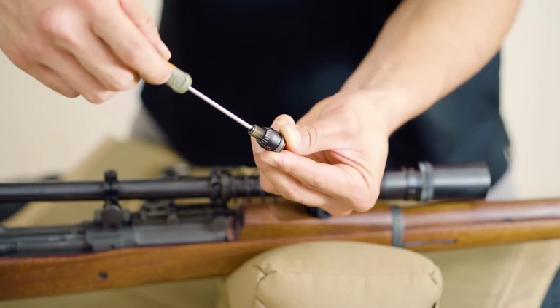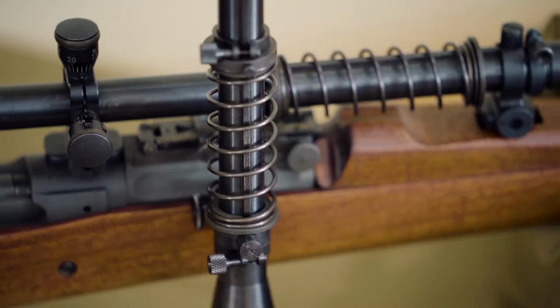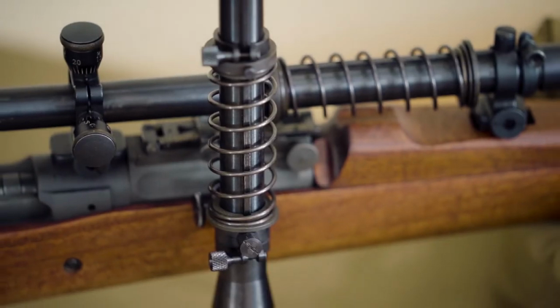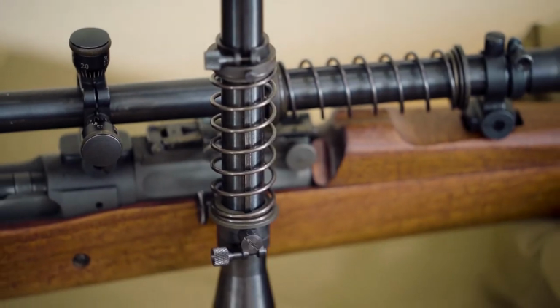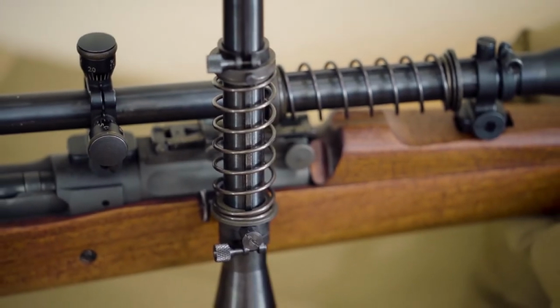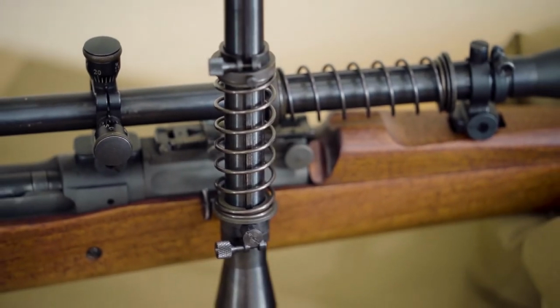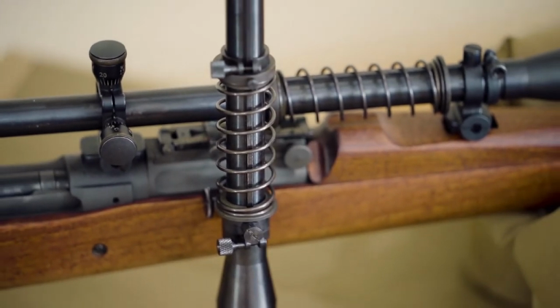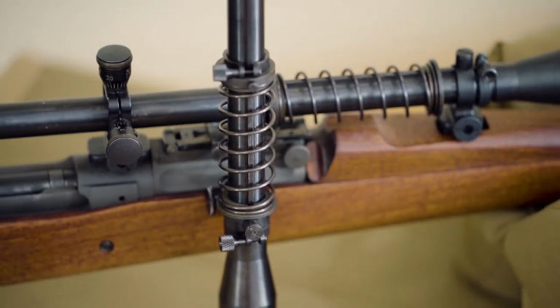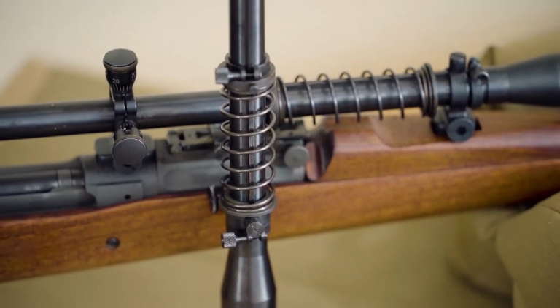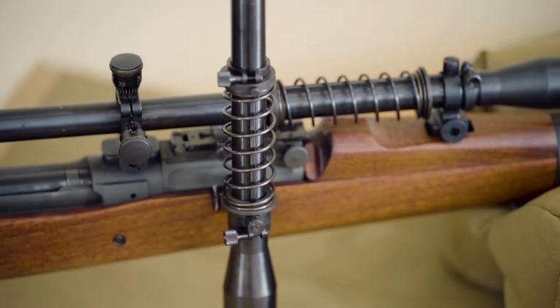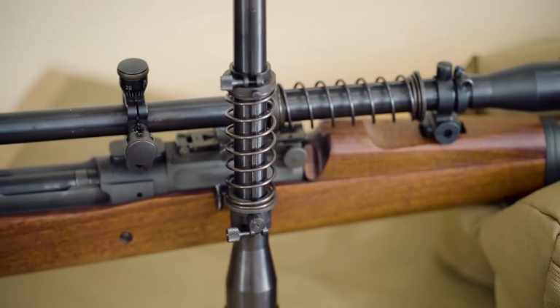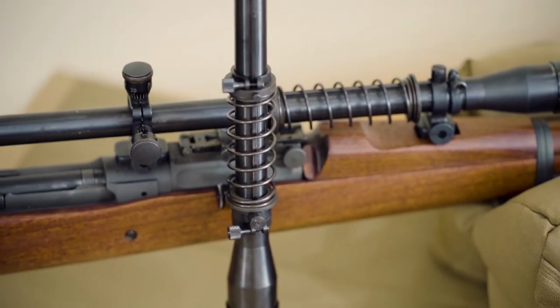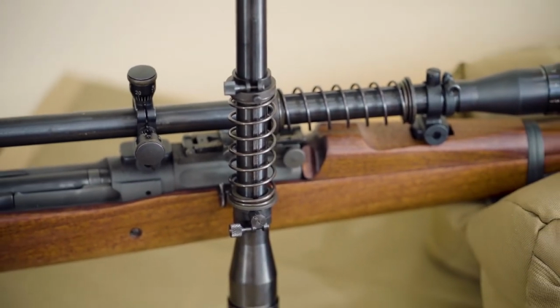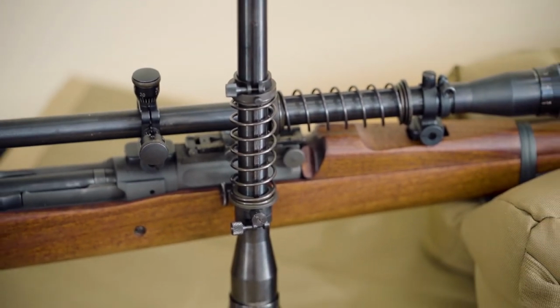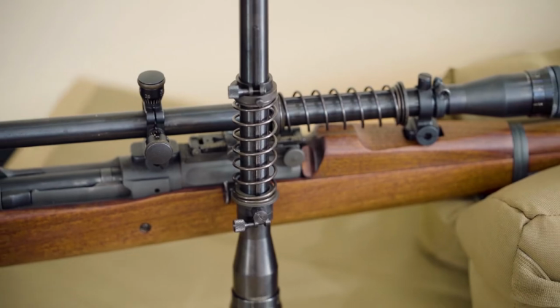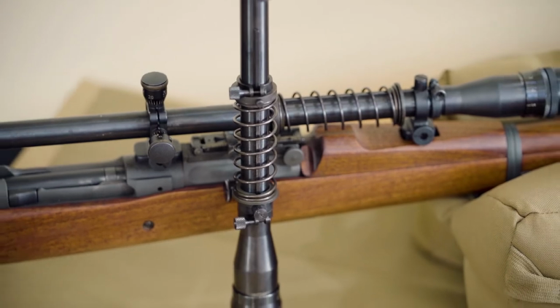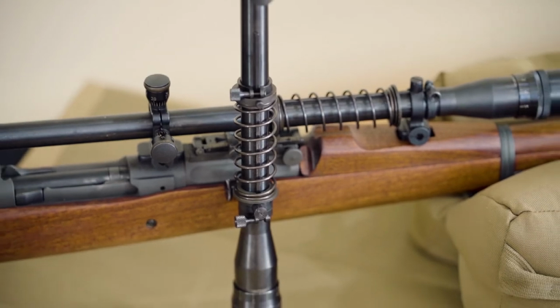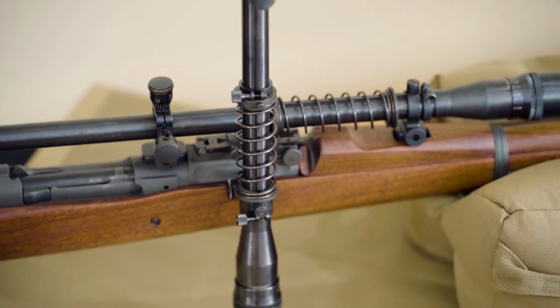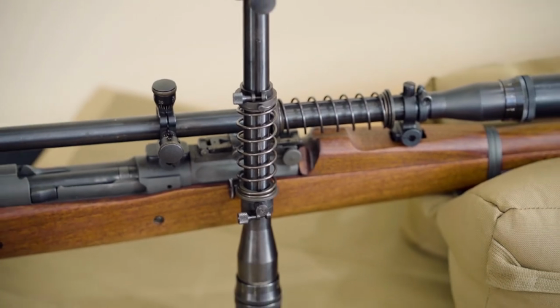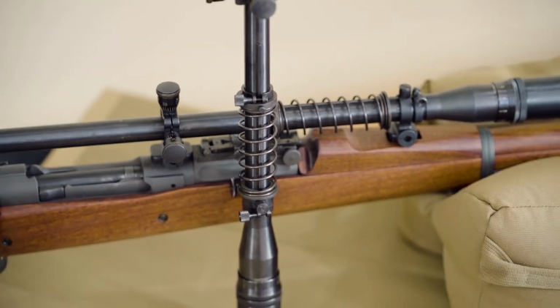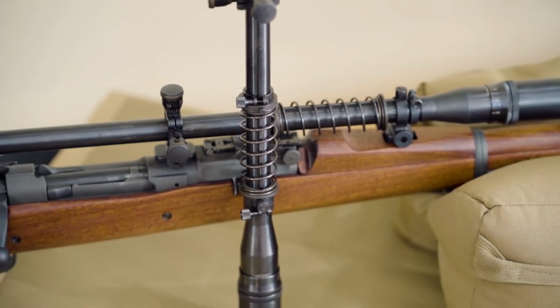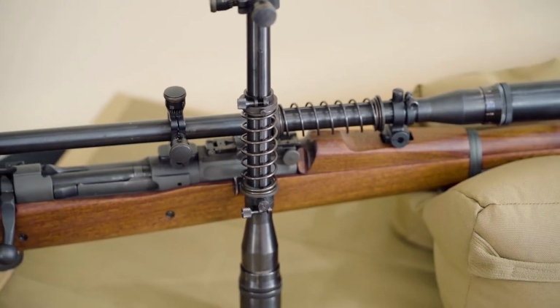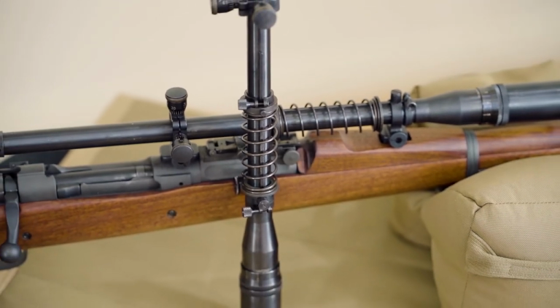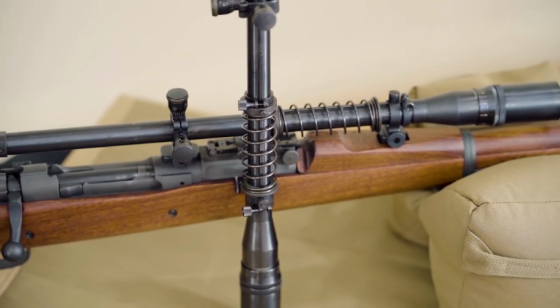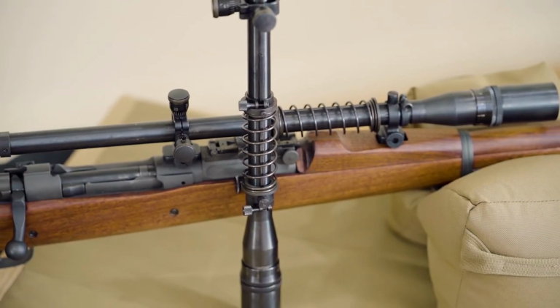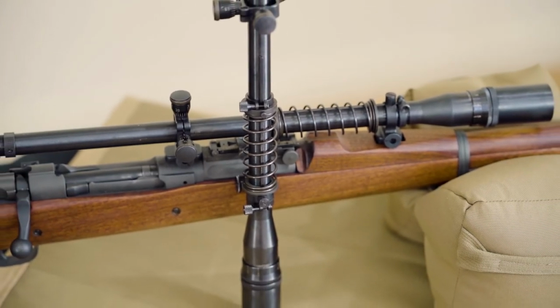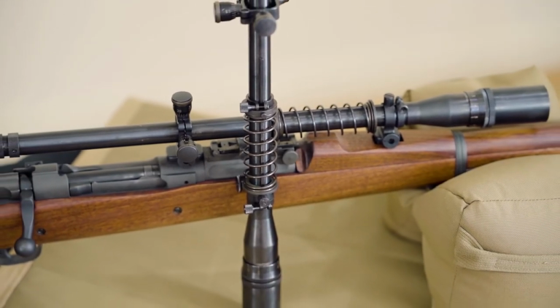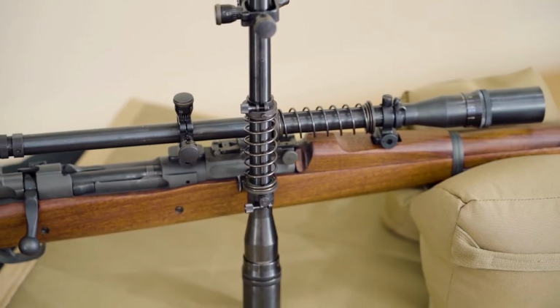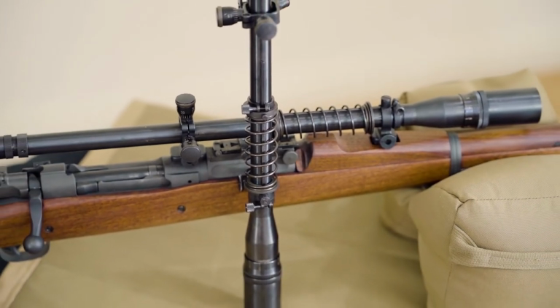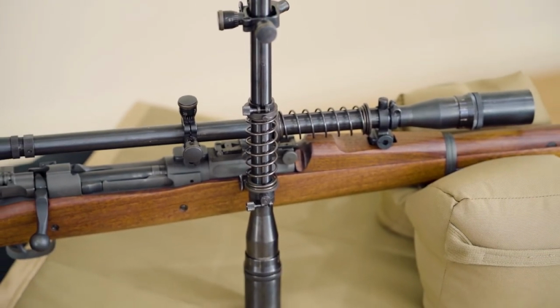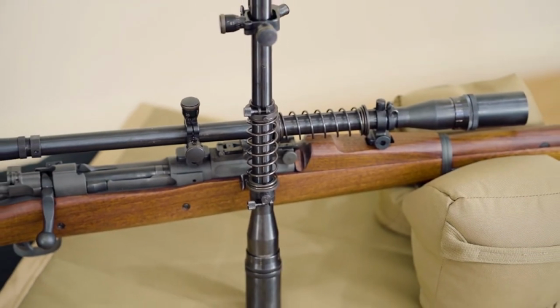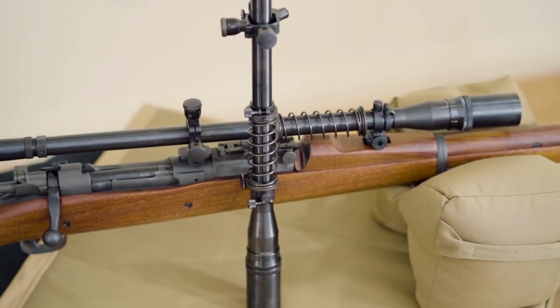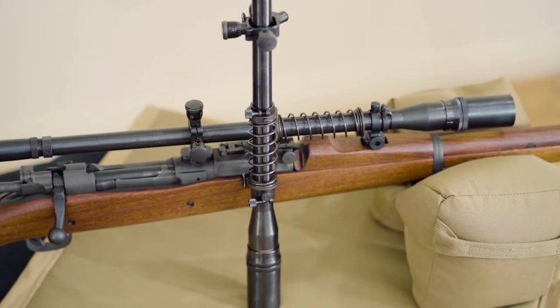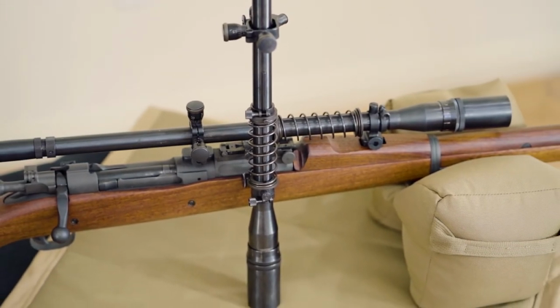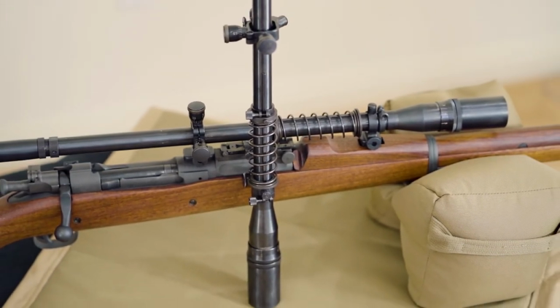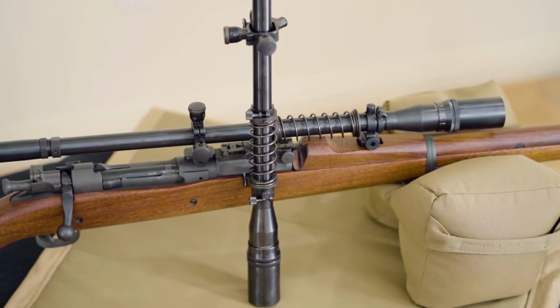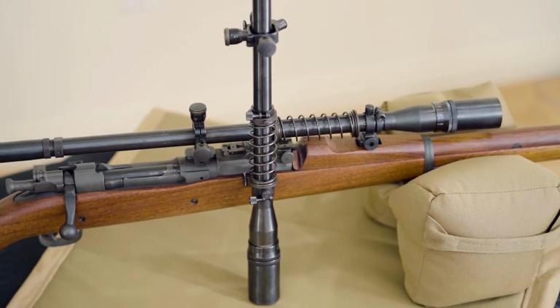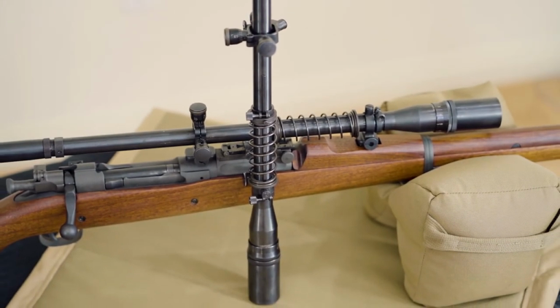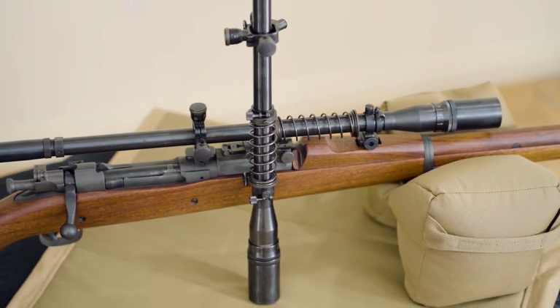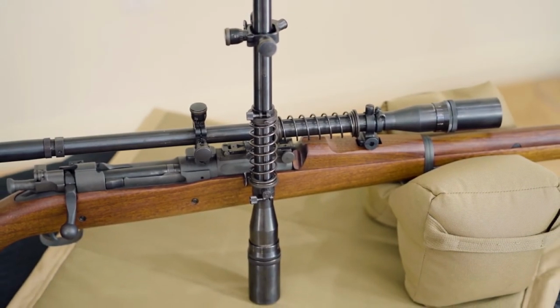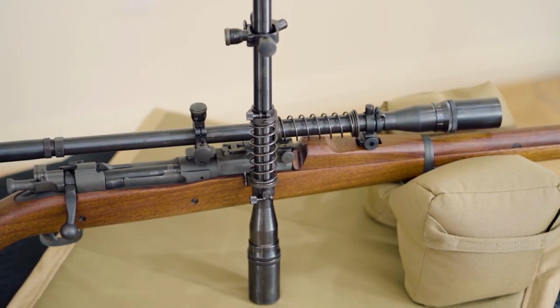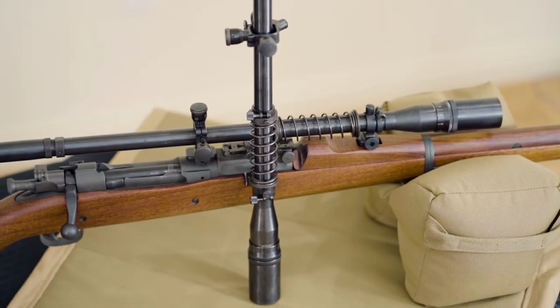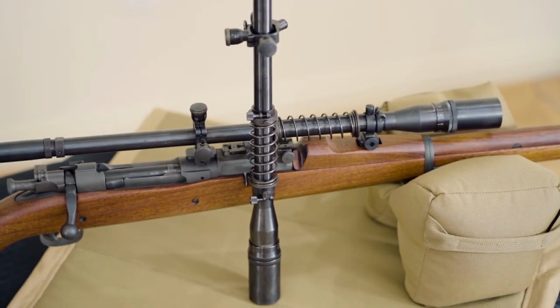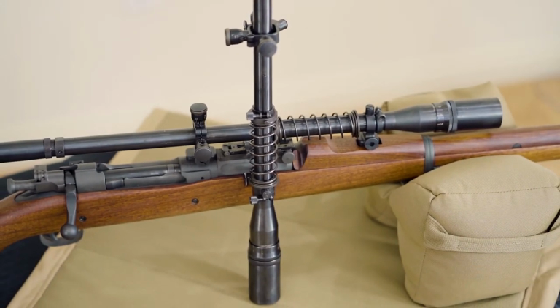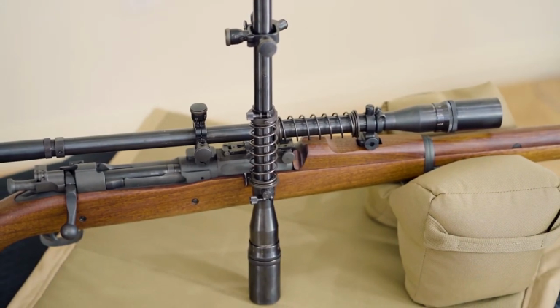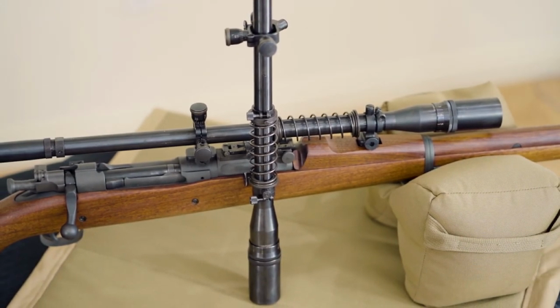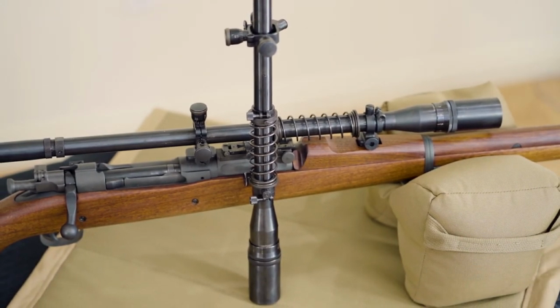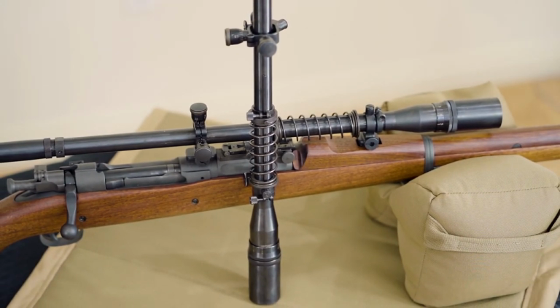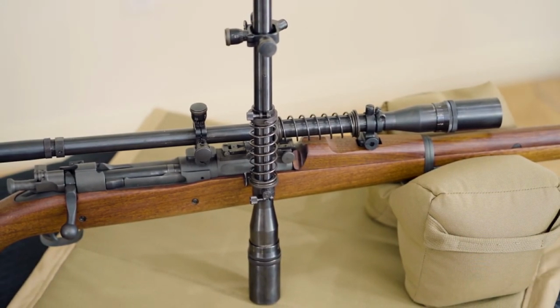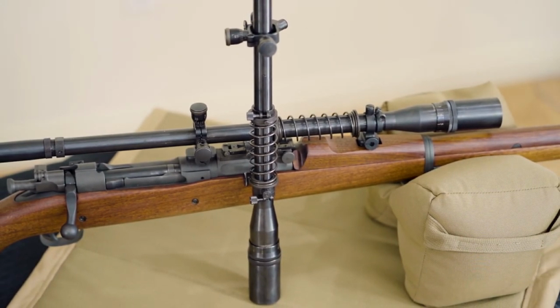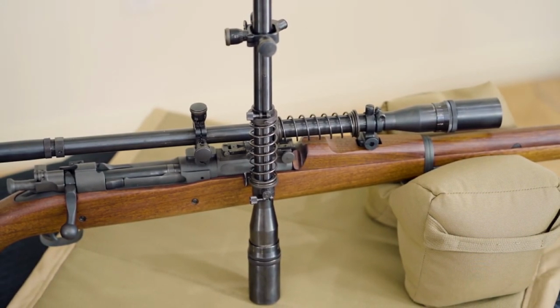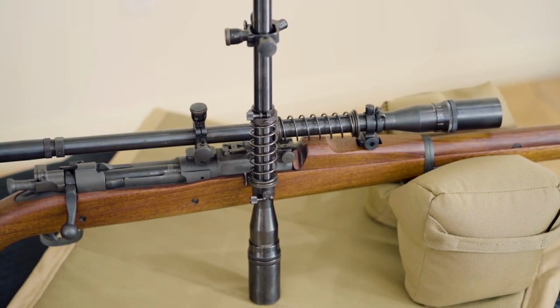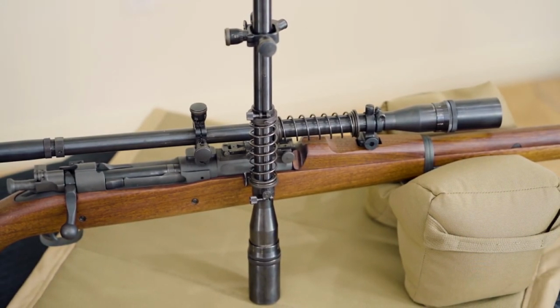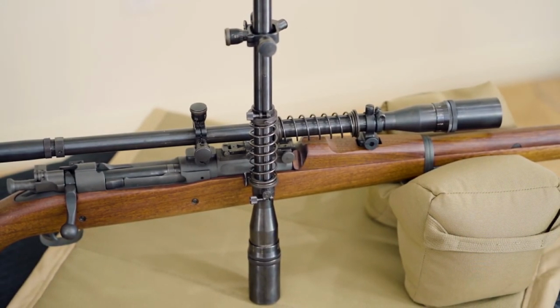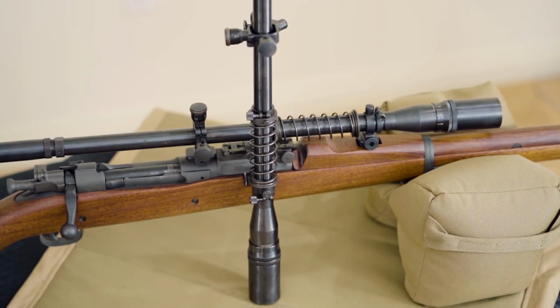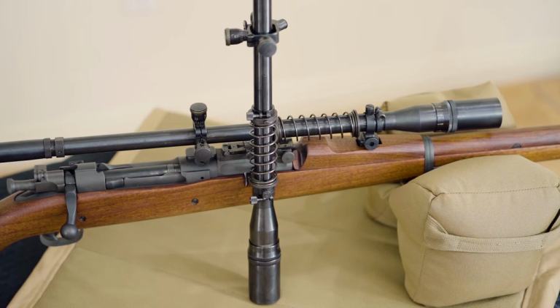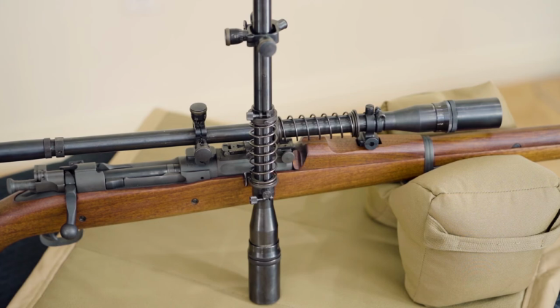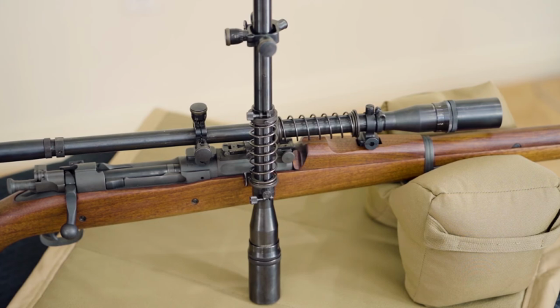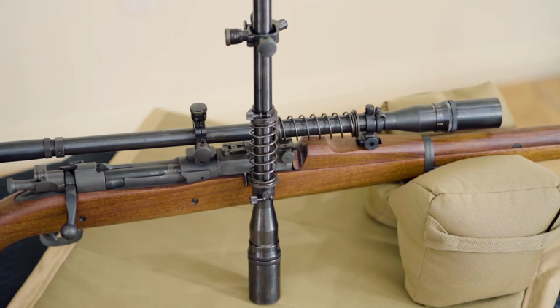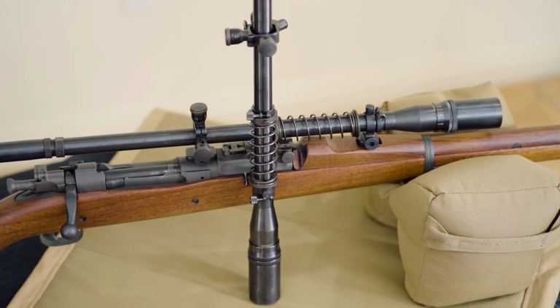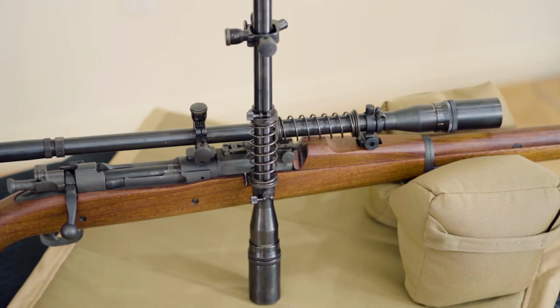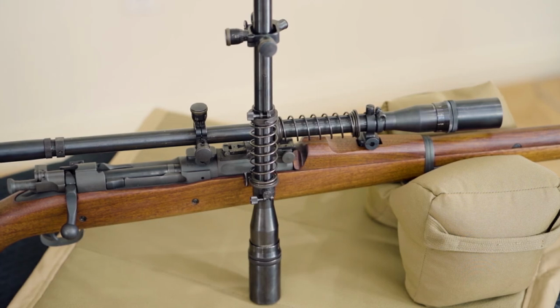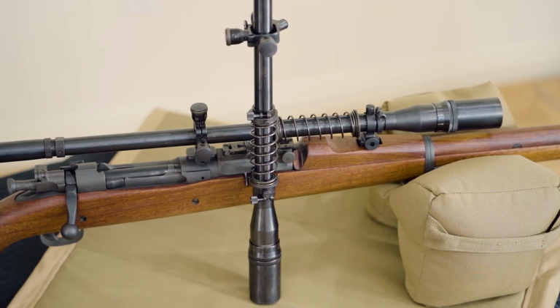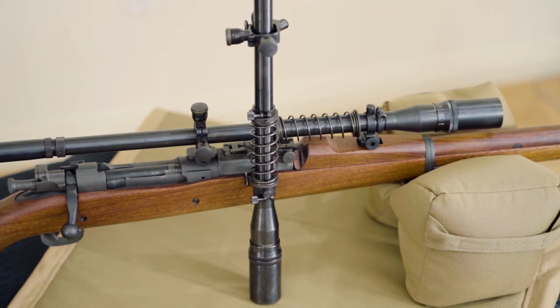For more information on the Malcolm scopes, go to www.Hi-LuxOptics.com.